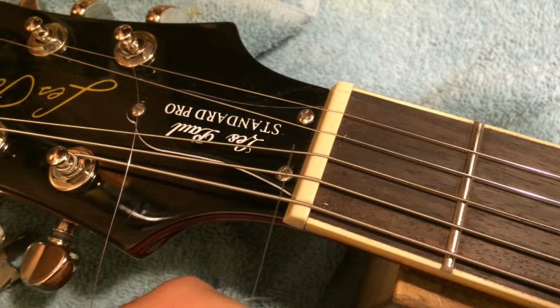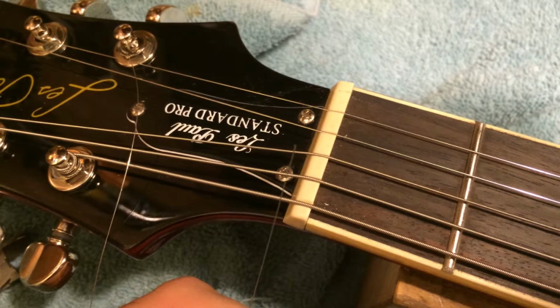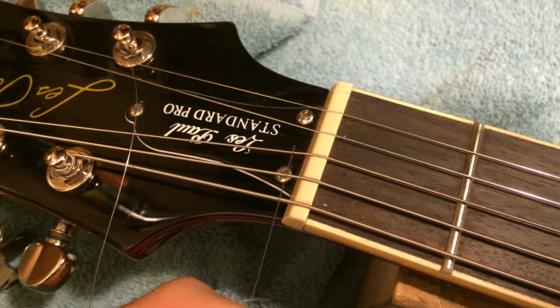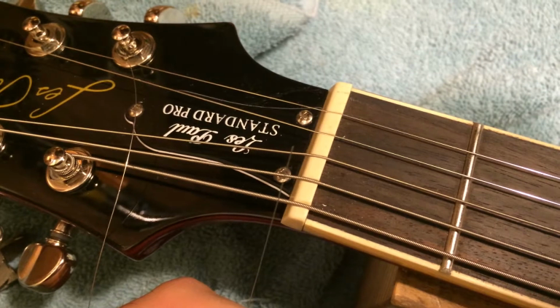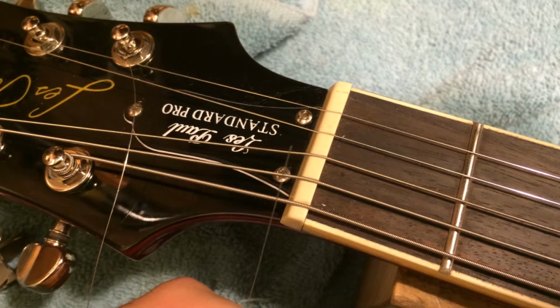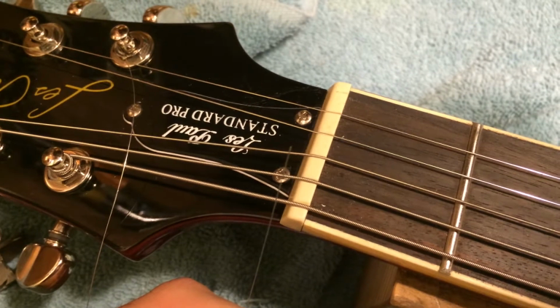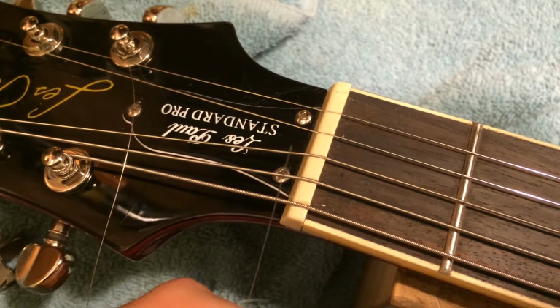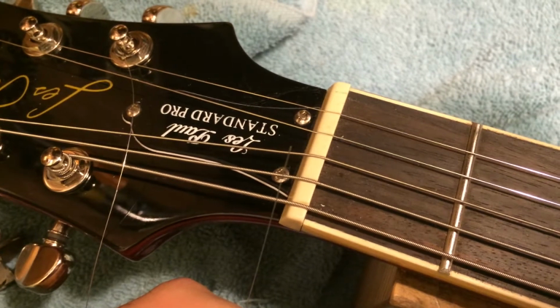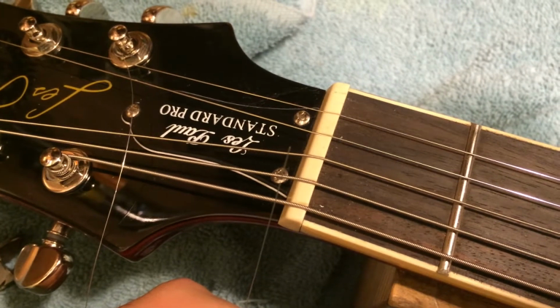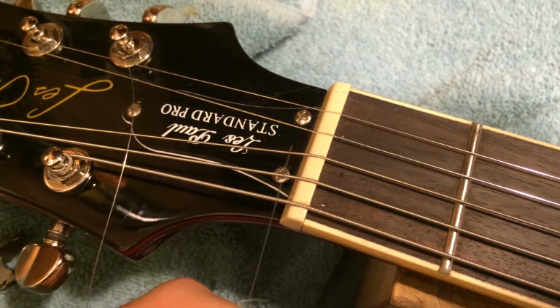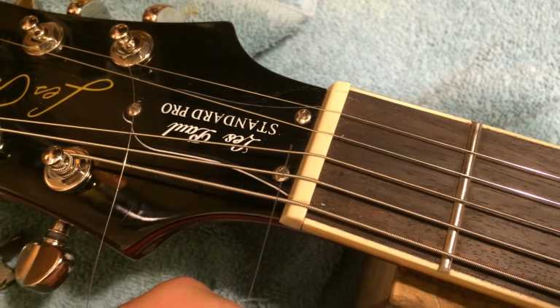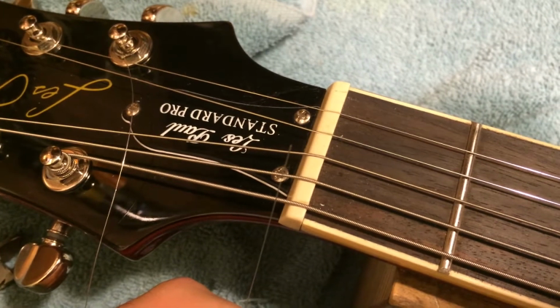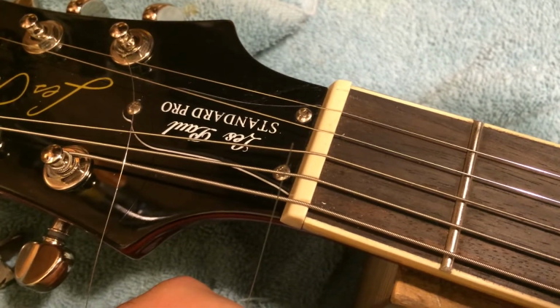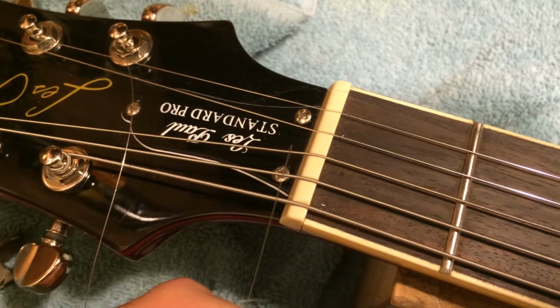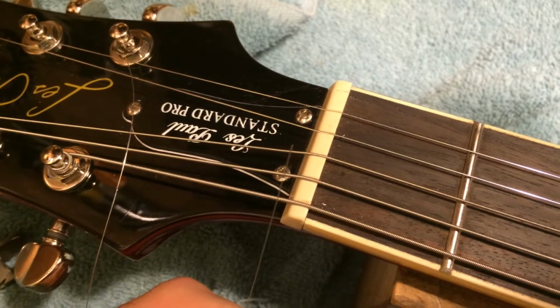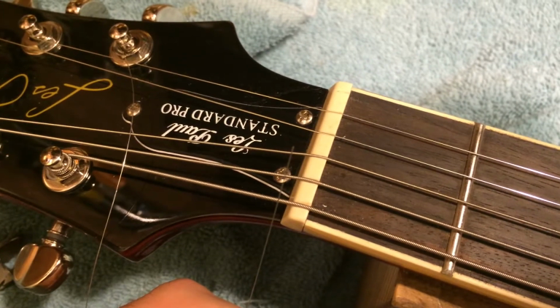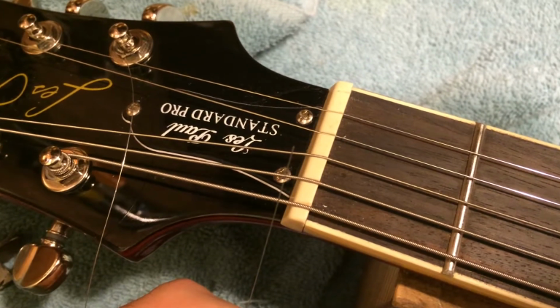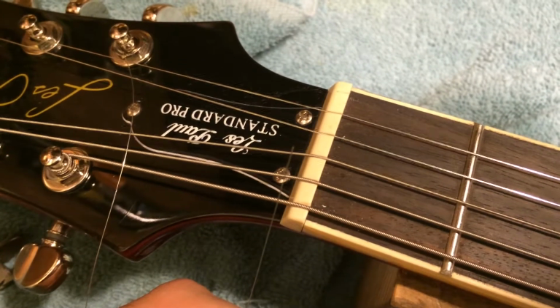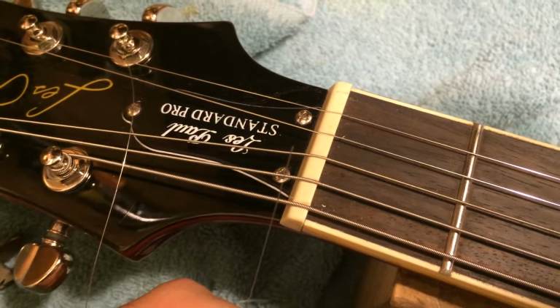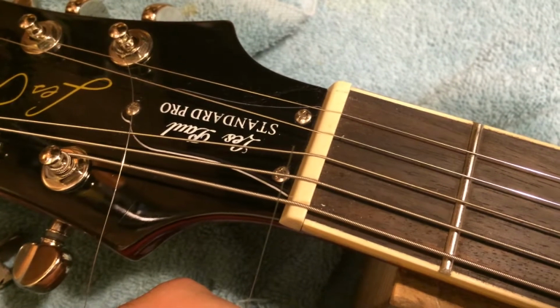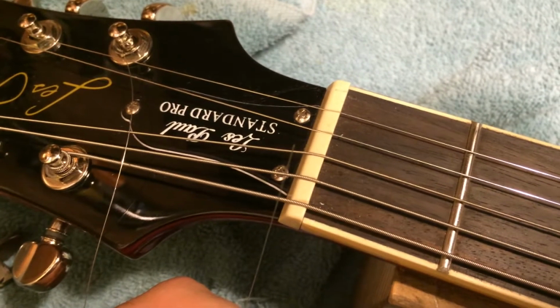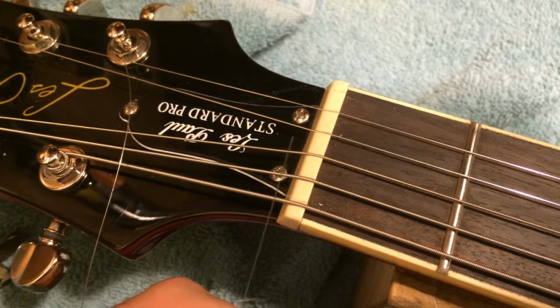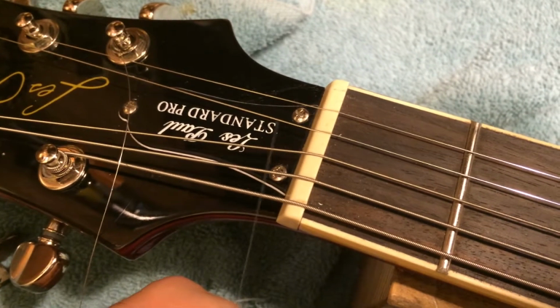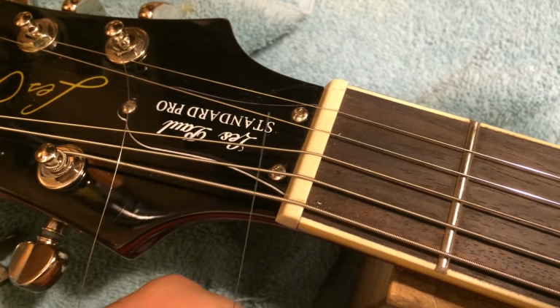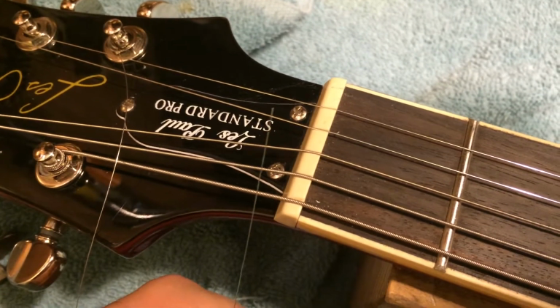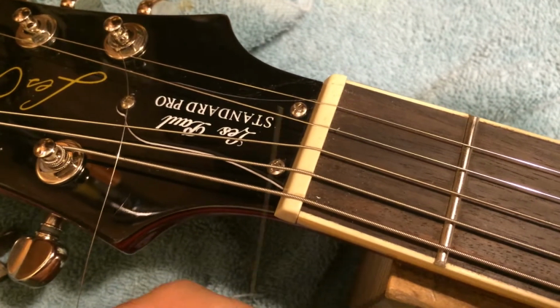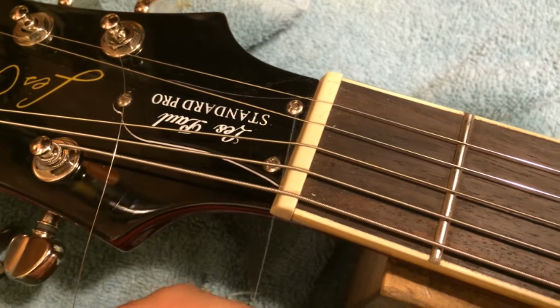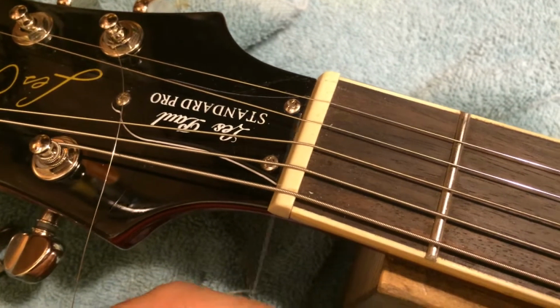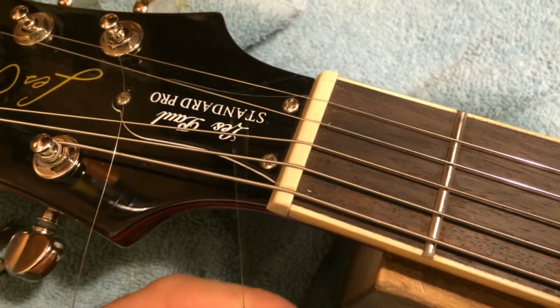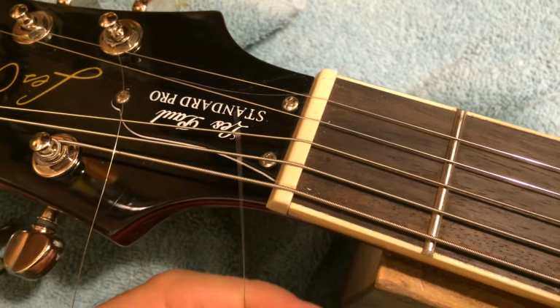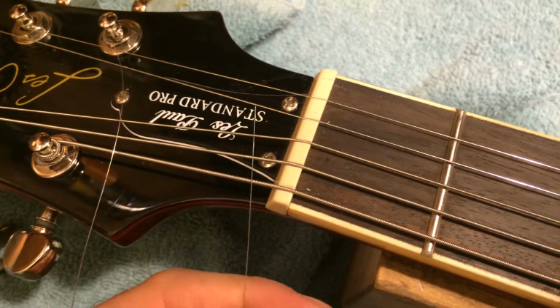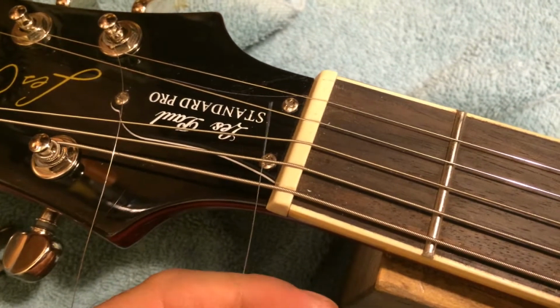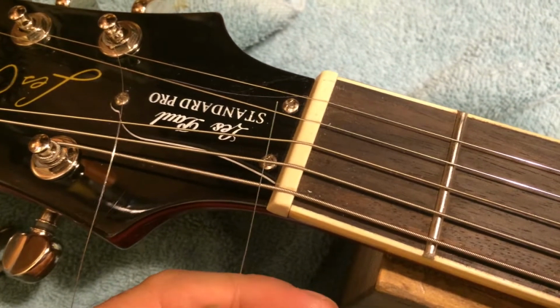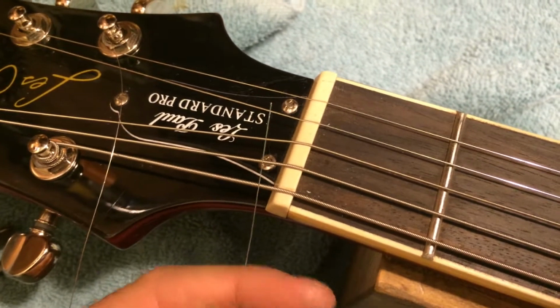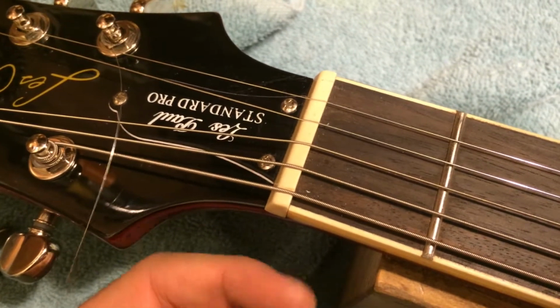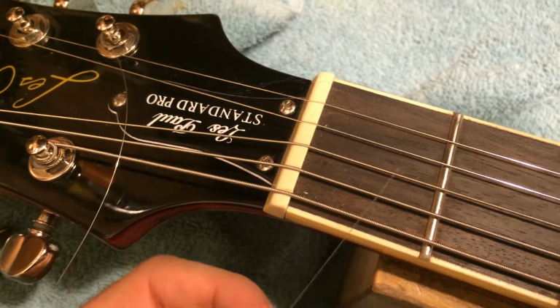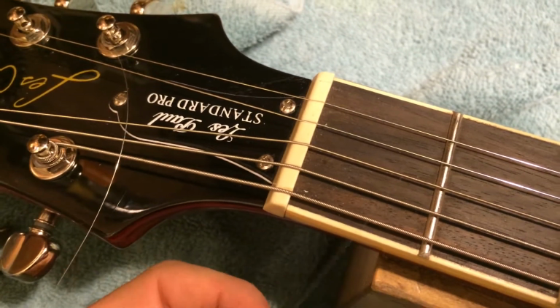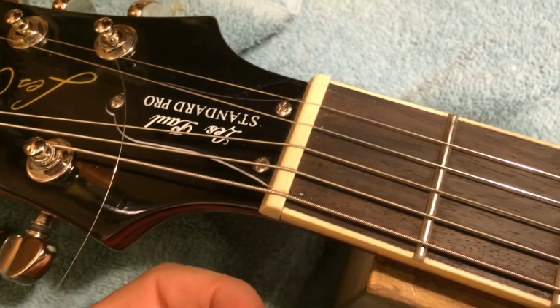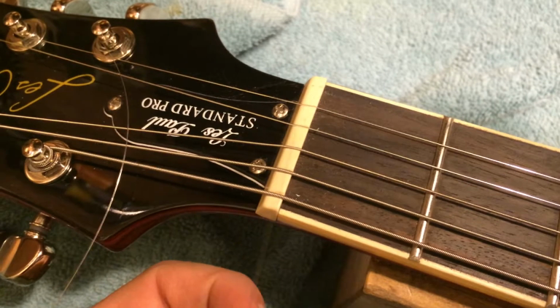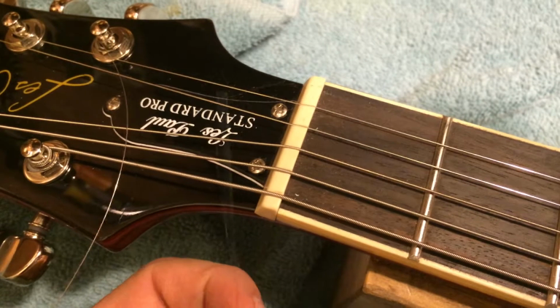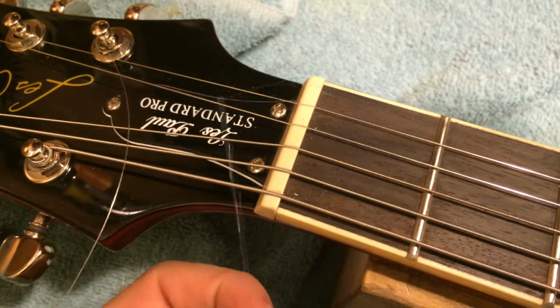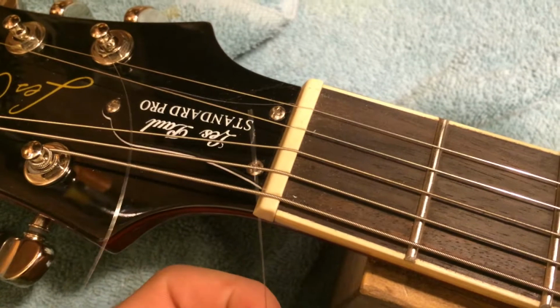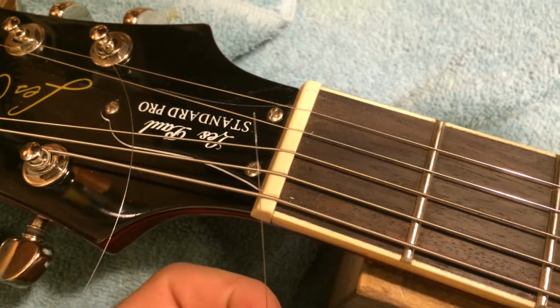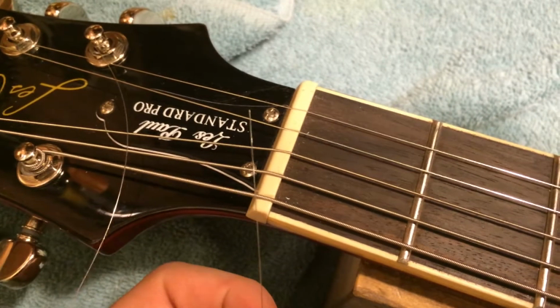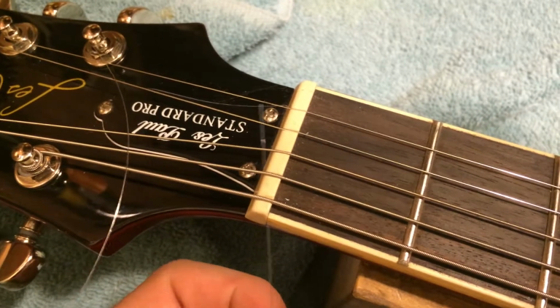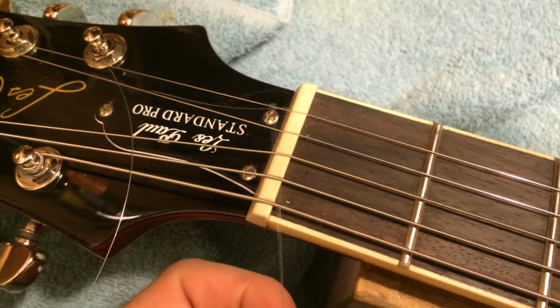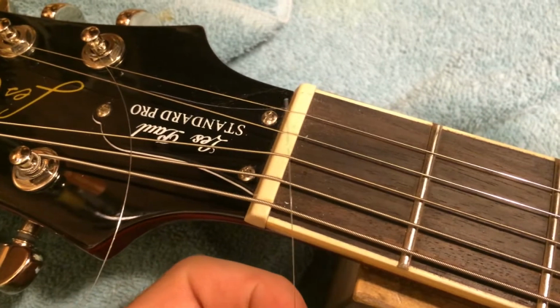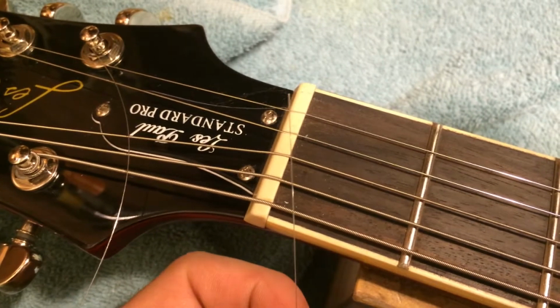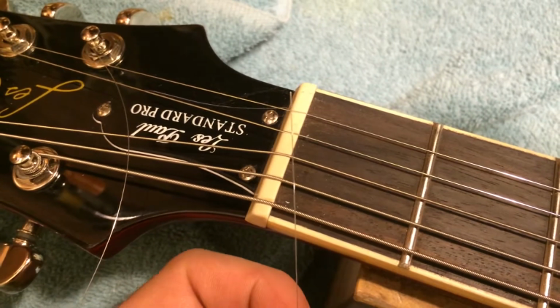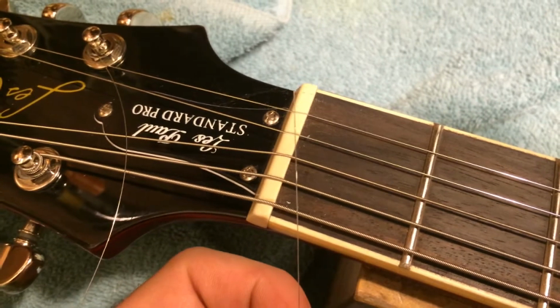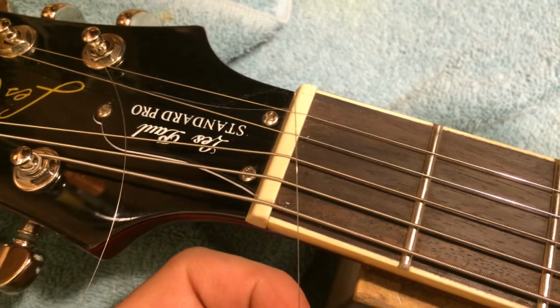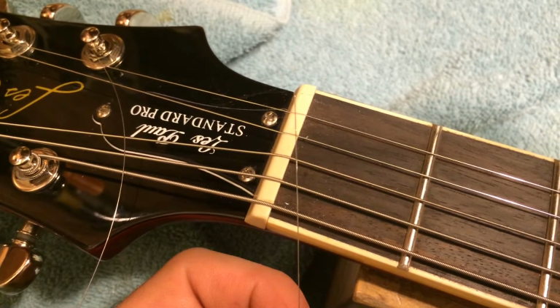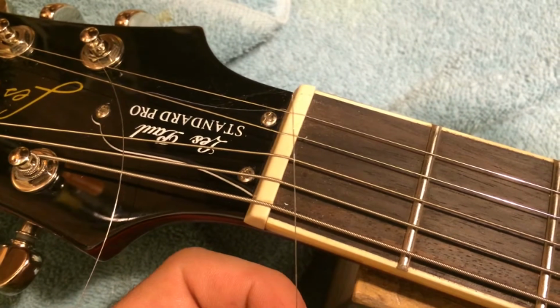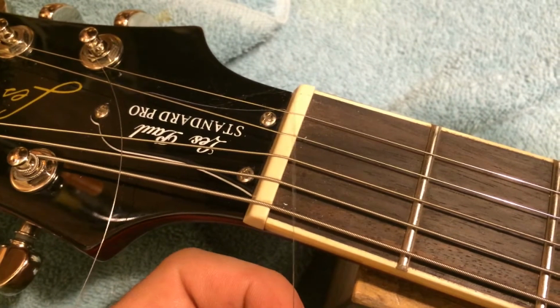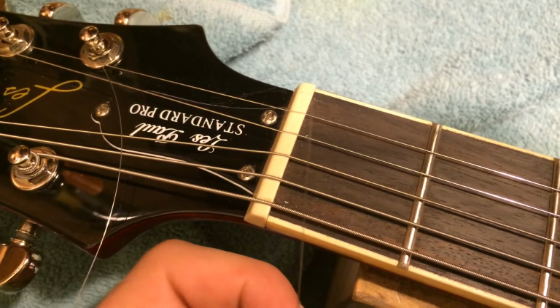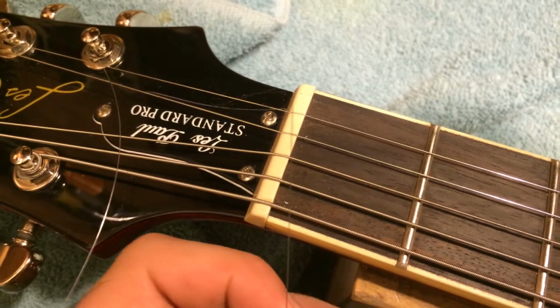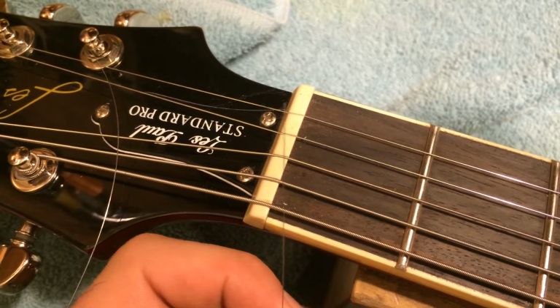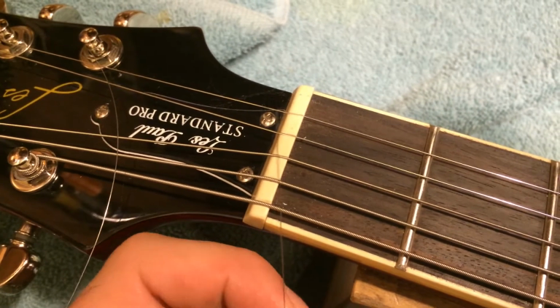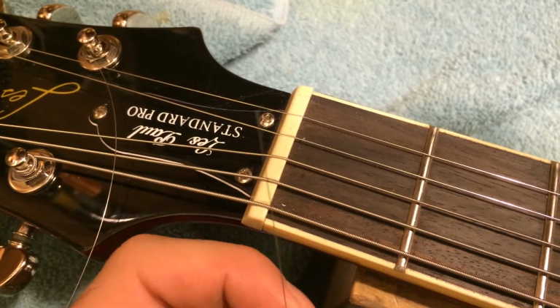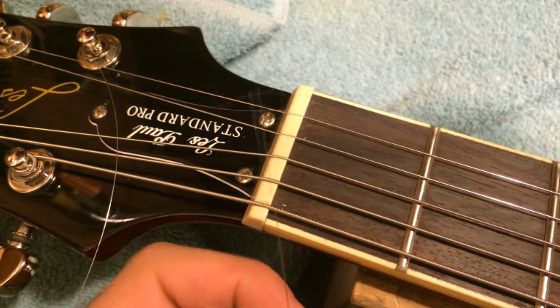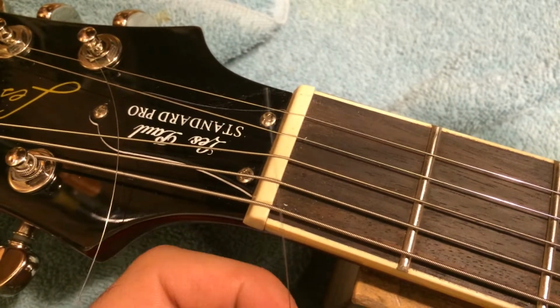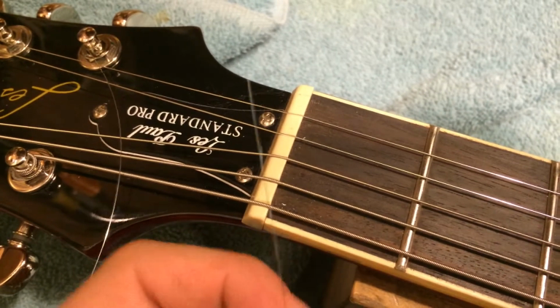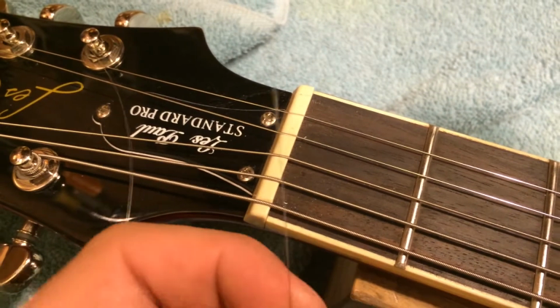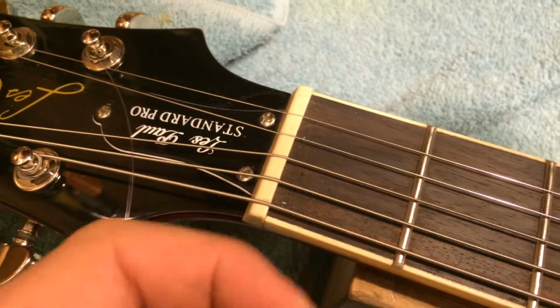Hey, this is Drew Jones of Drew's Guitar Shop in Seattle, Washington, and I wanted to talk about string breakage and broken strings.